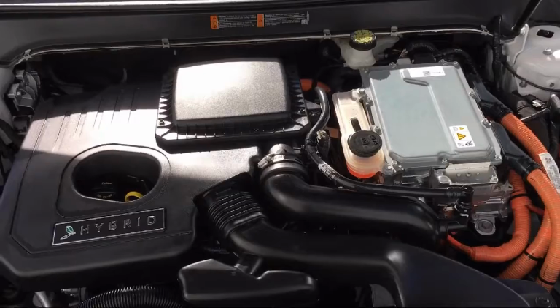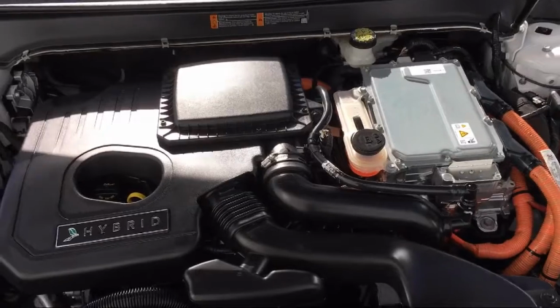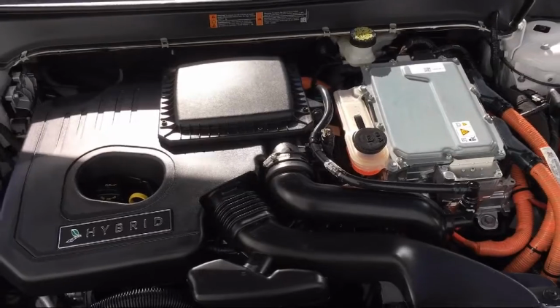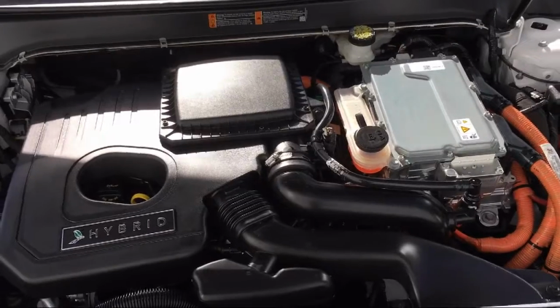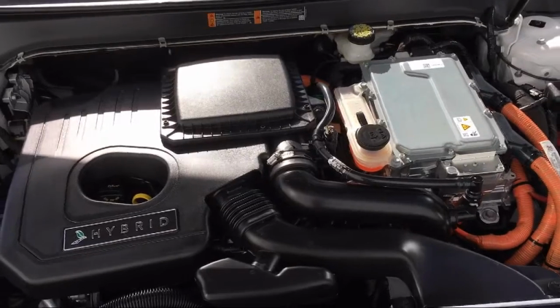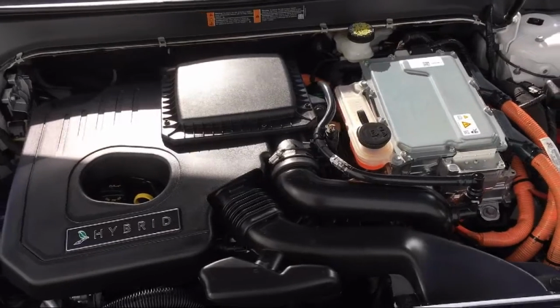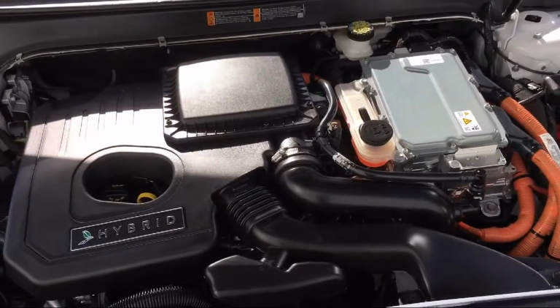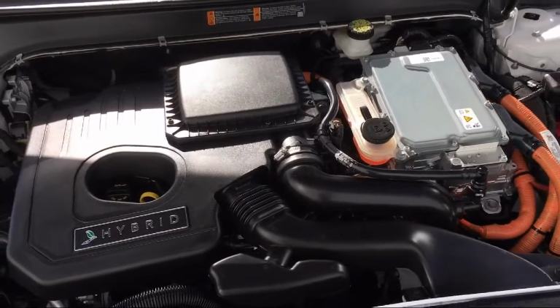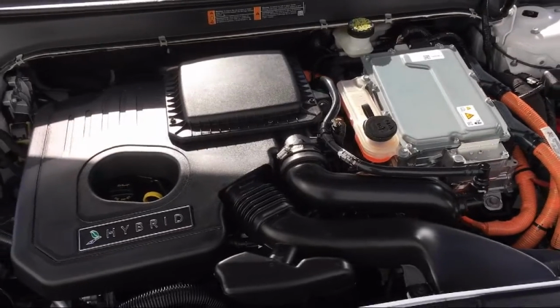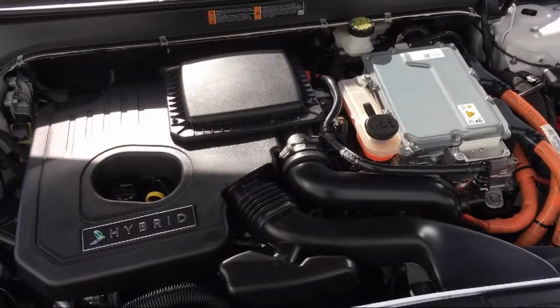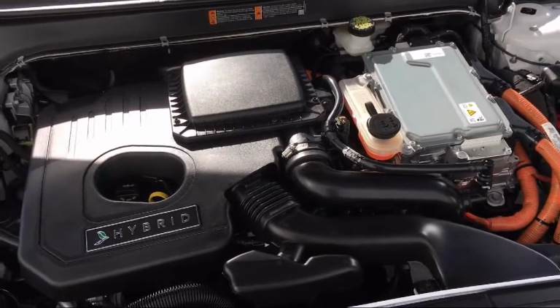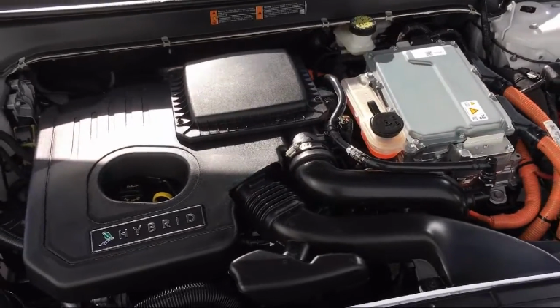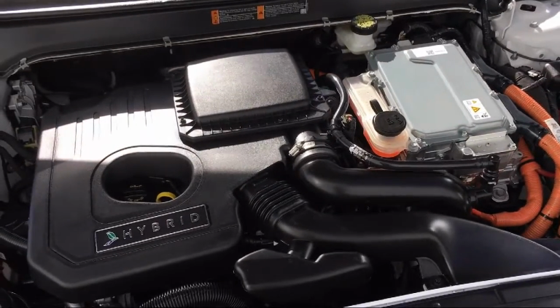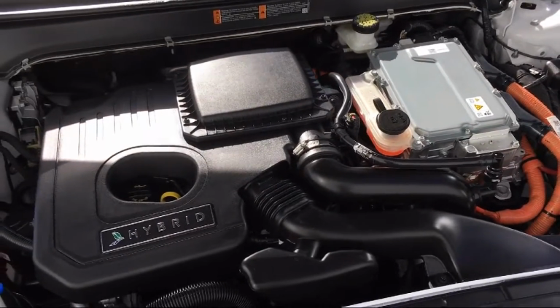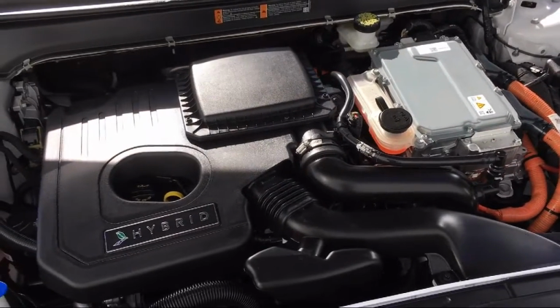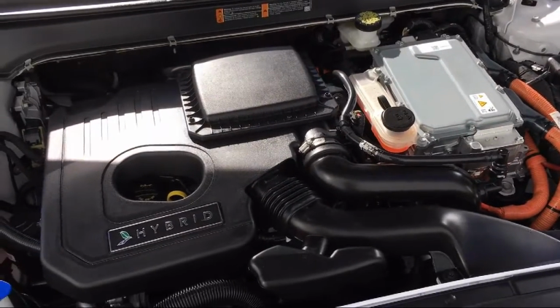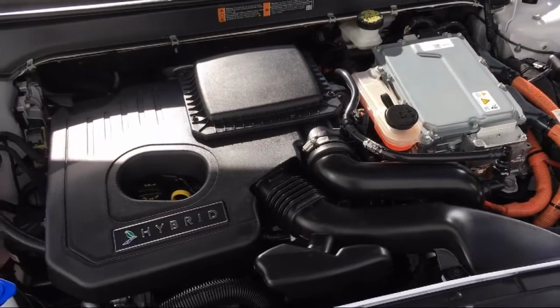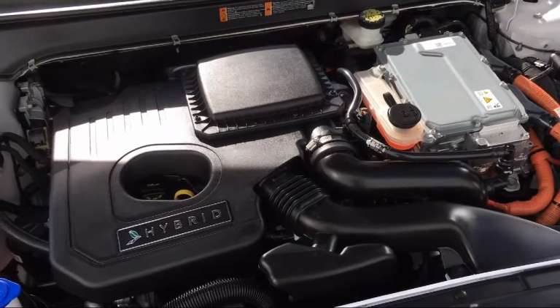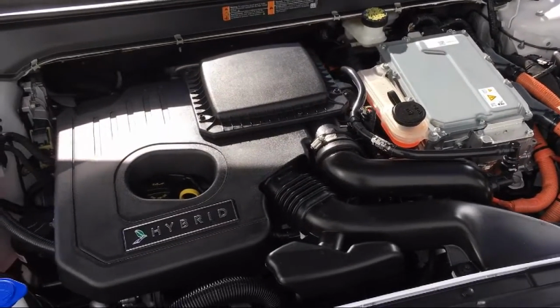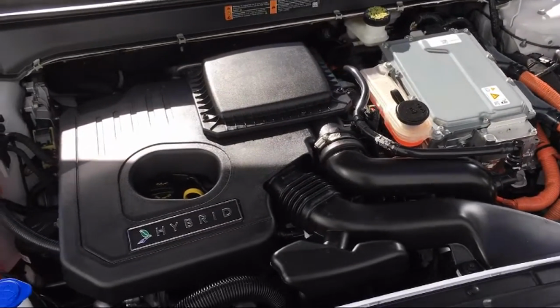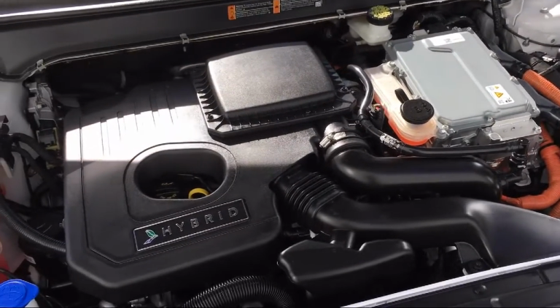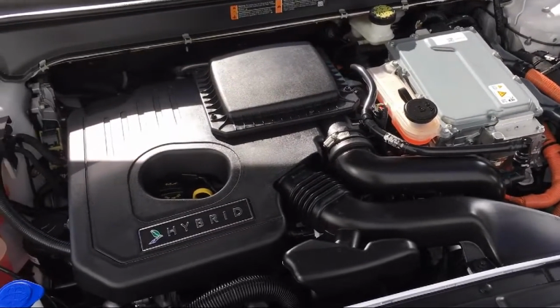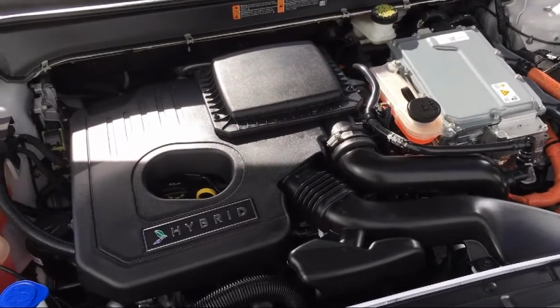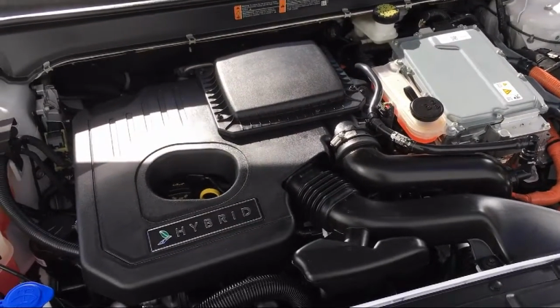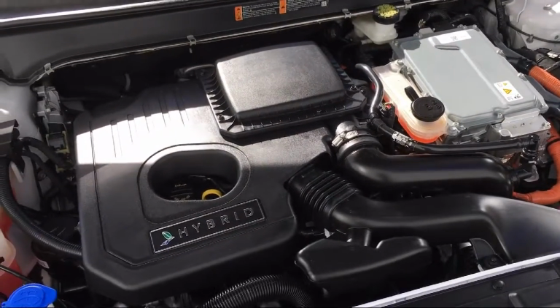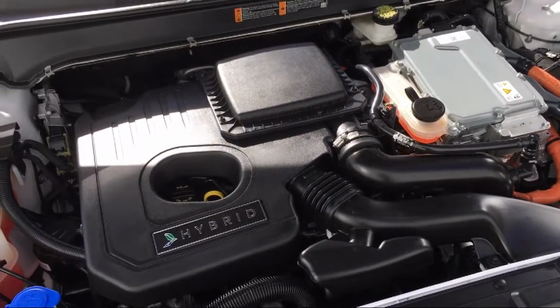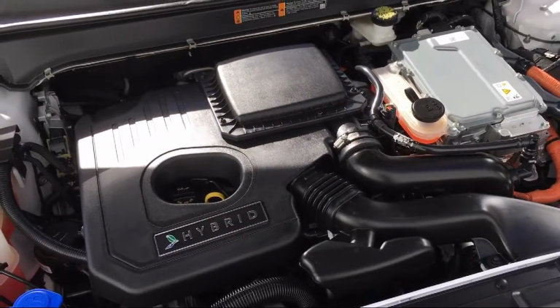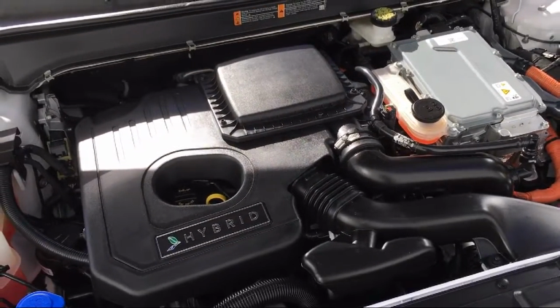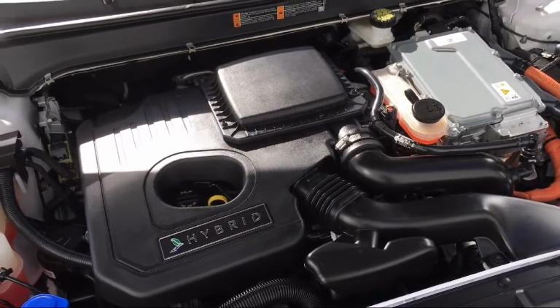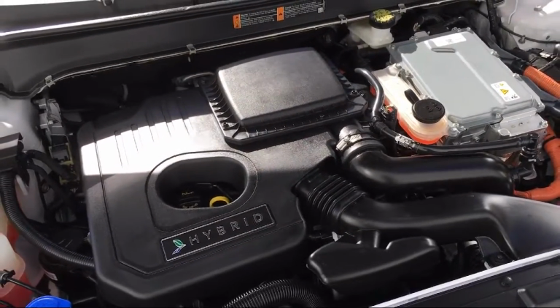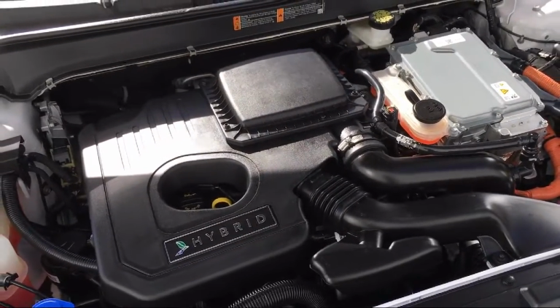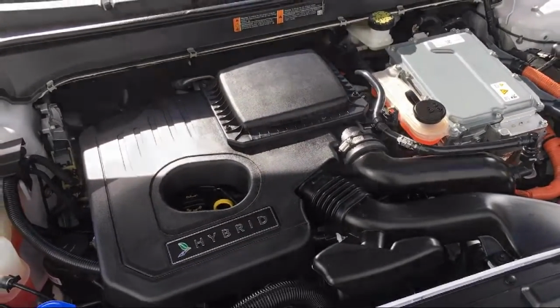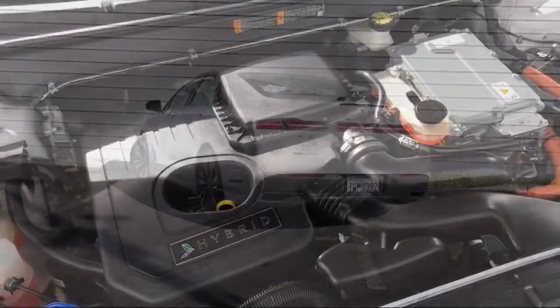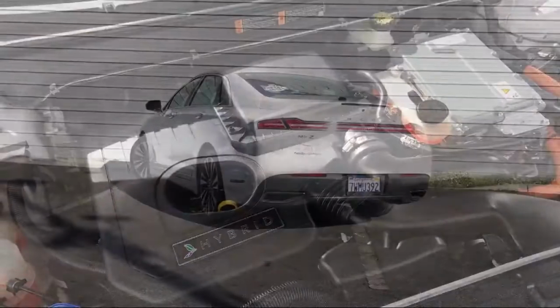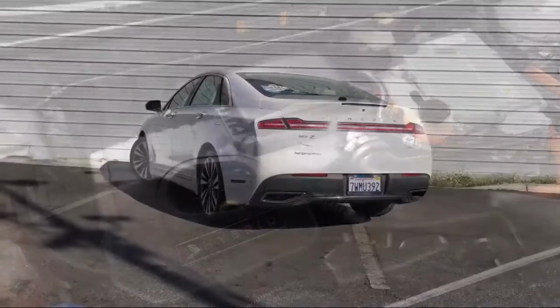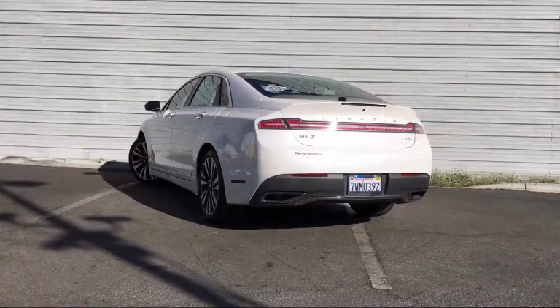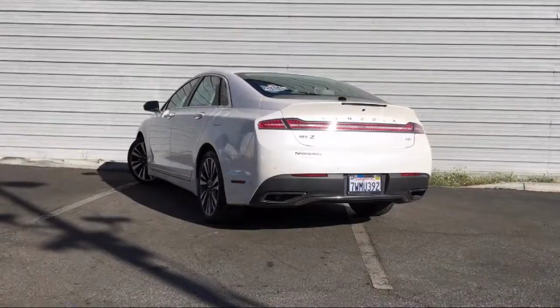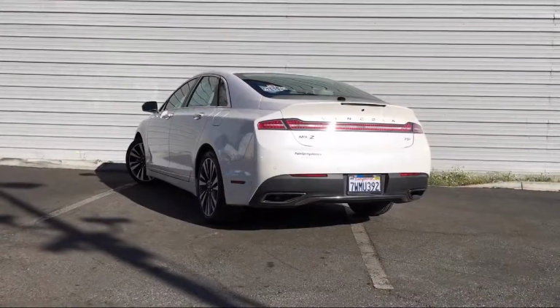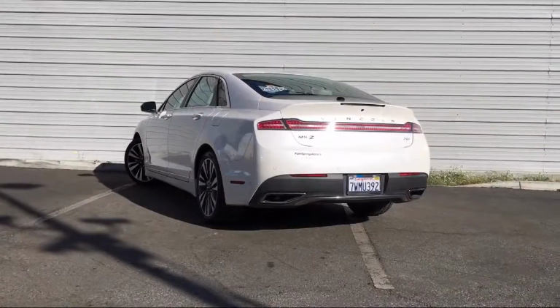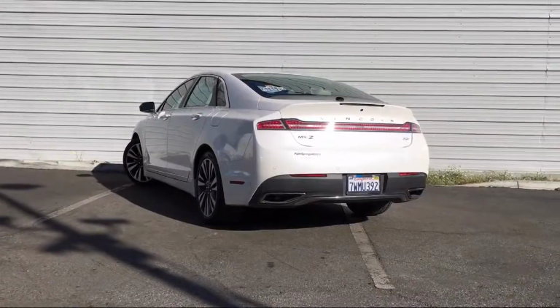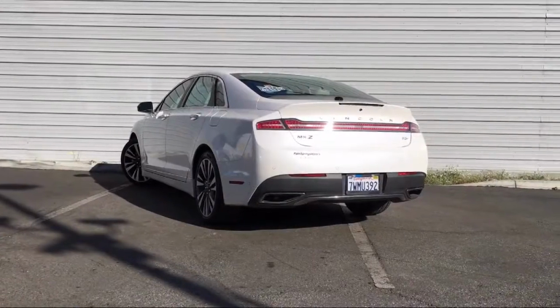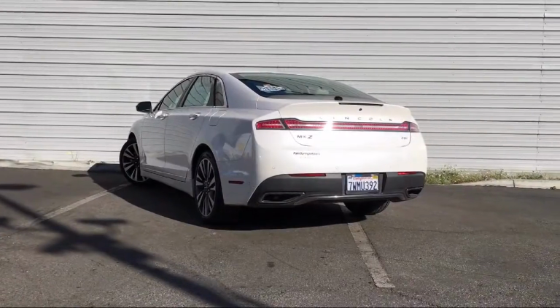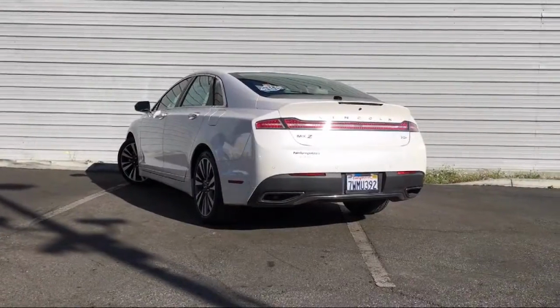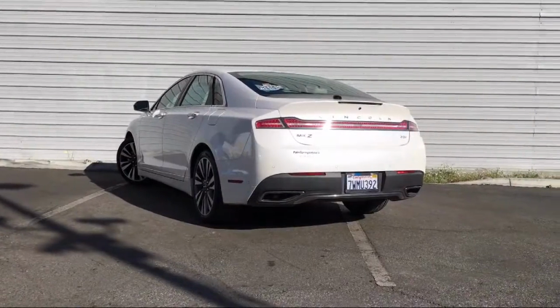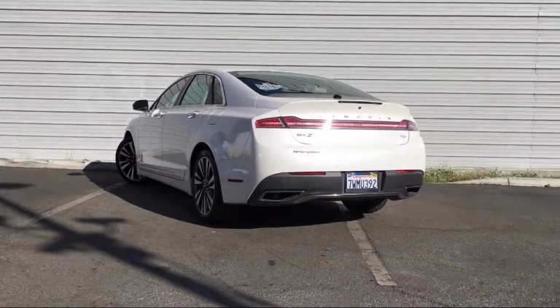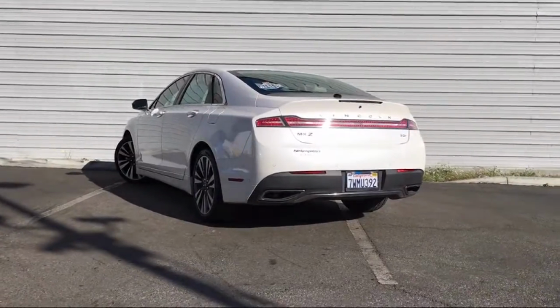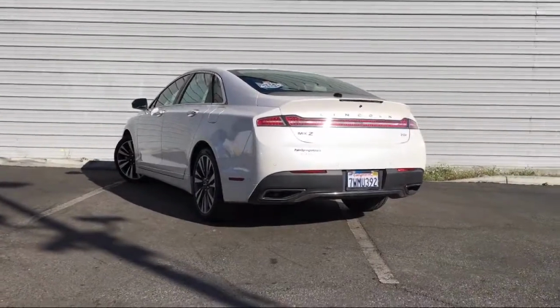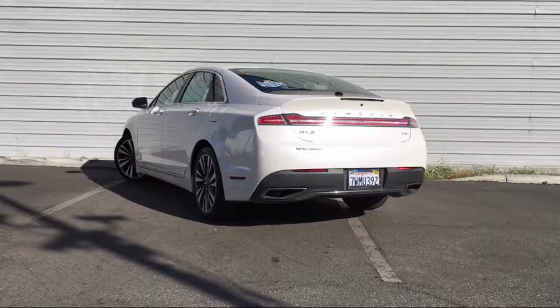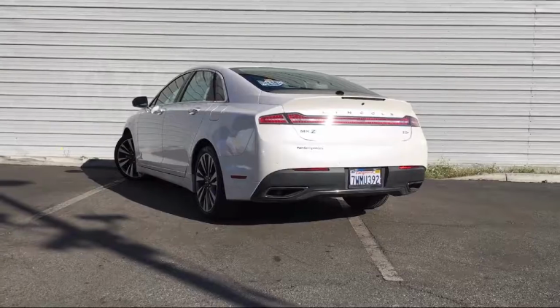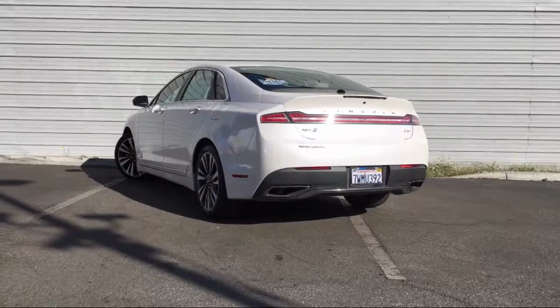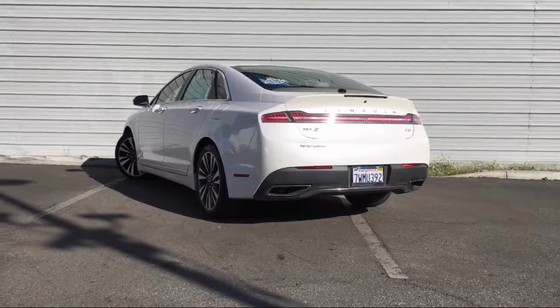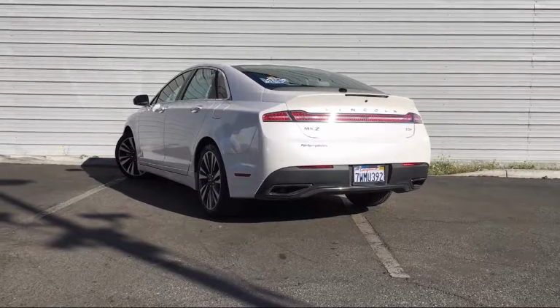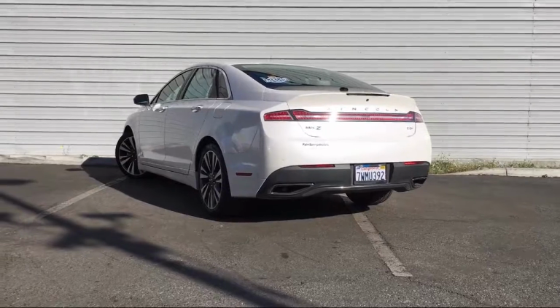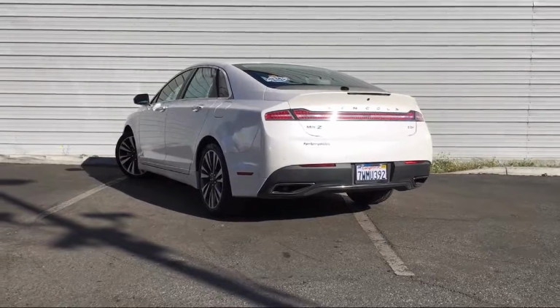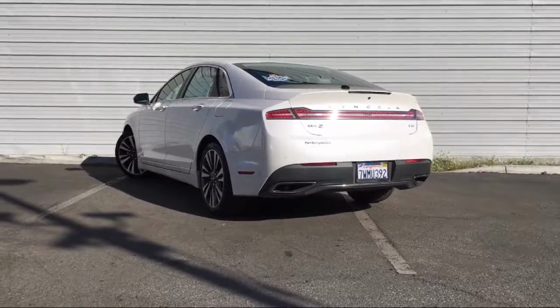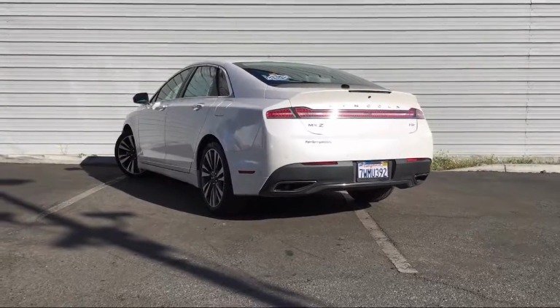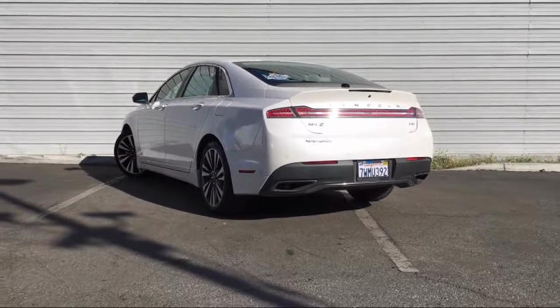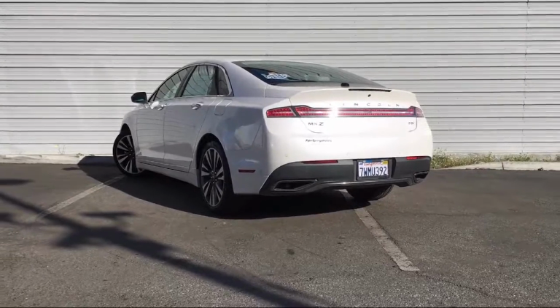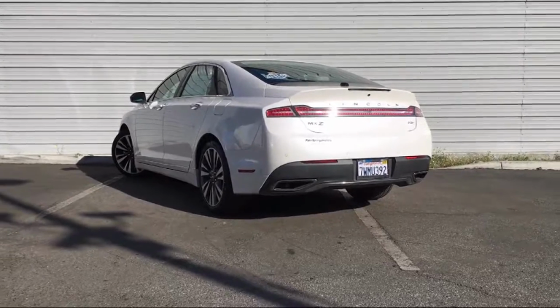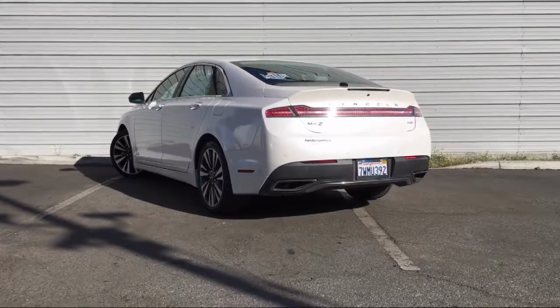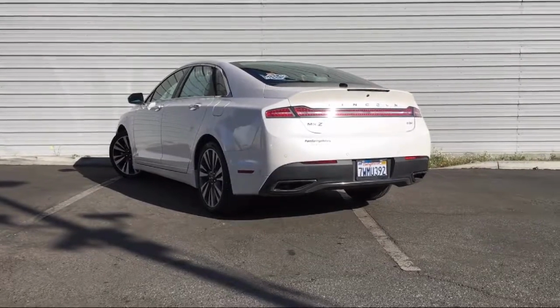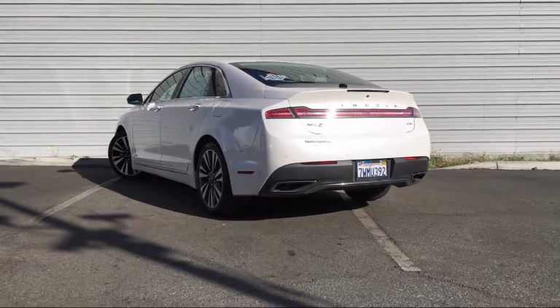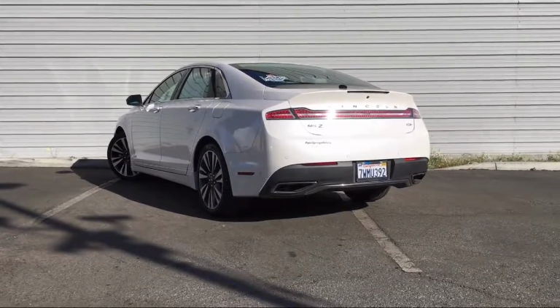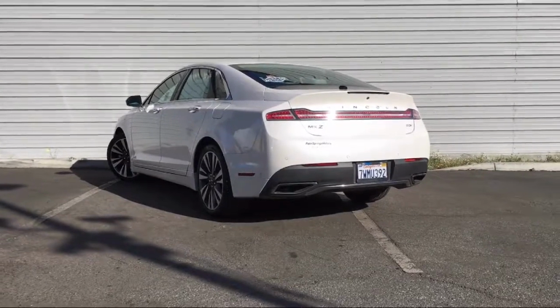Come see us today. Palm Springs Motors is located at 69200 East Palm Canyon Drive.